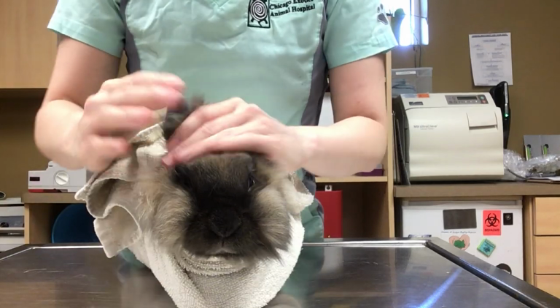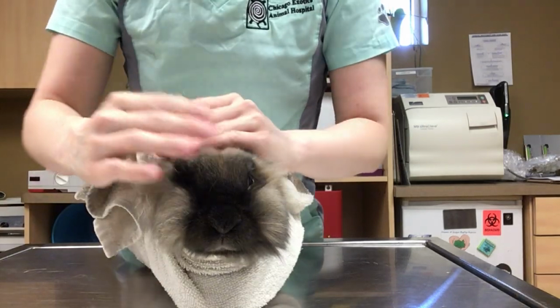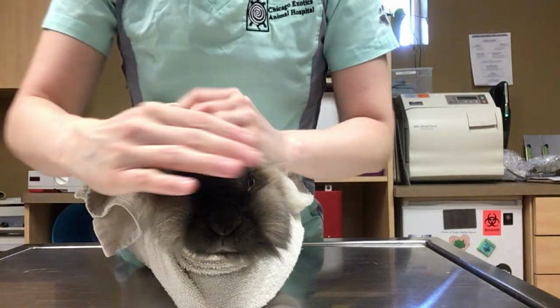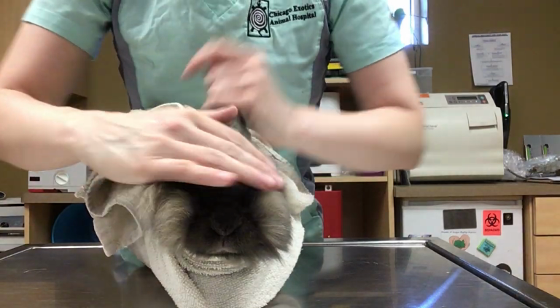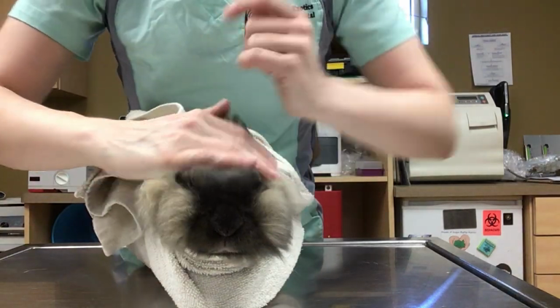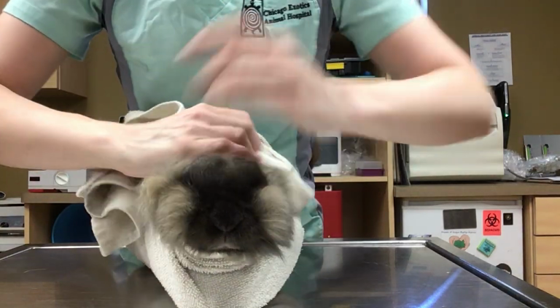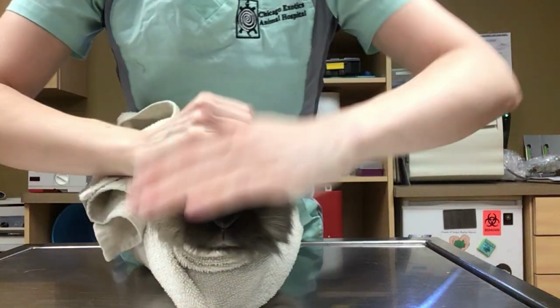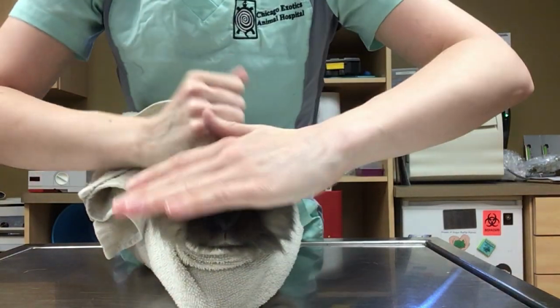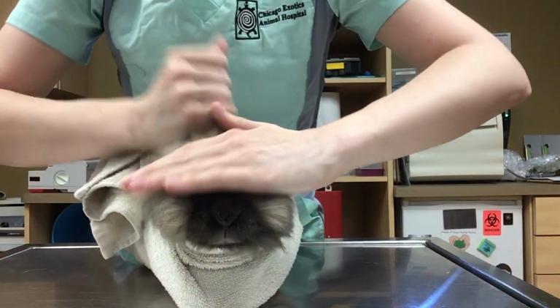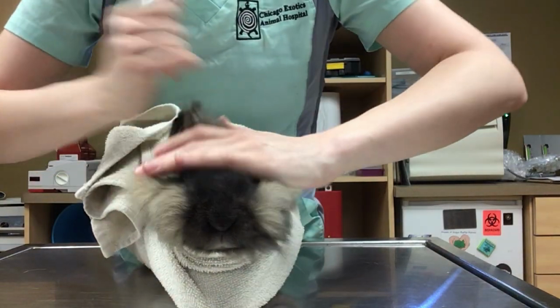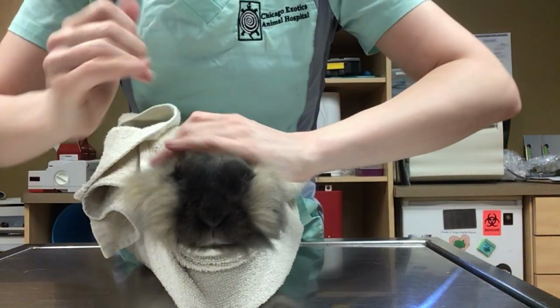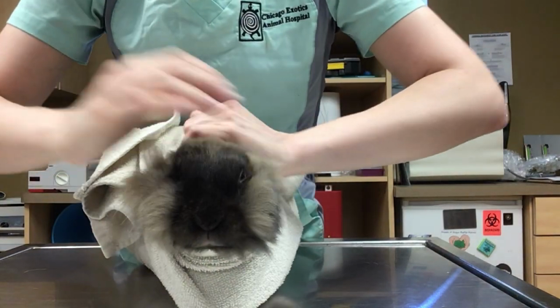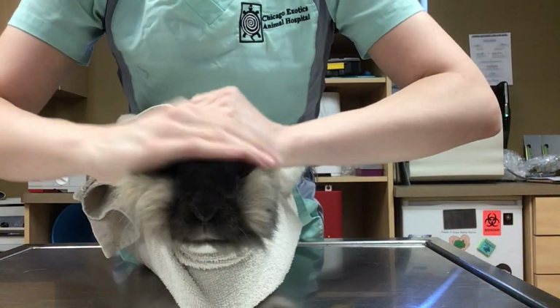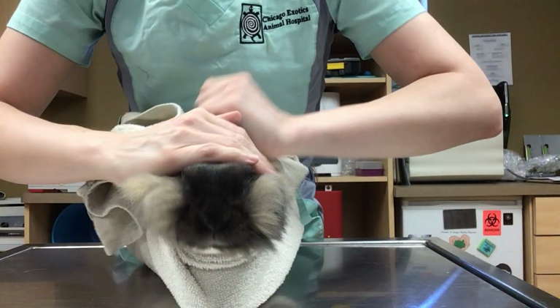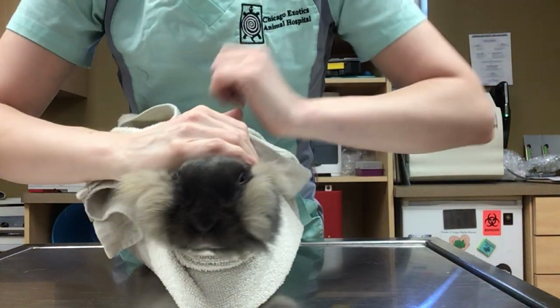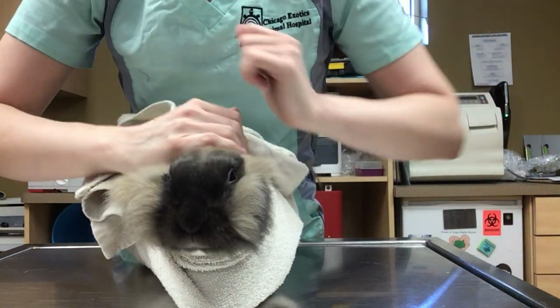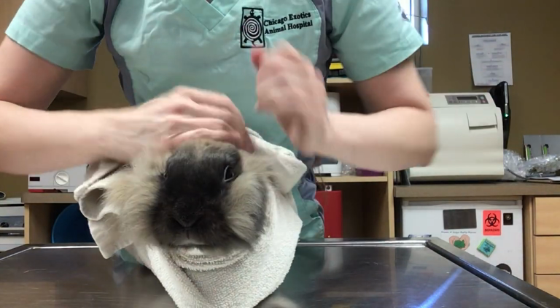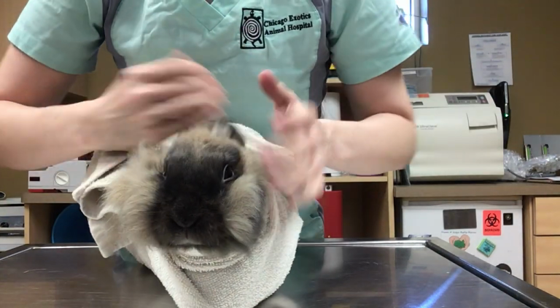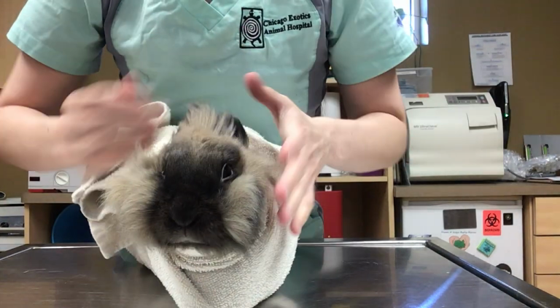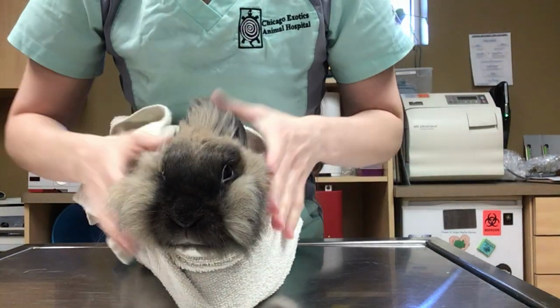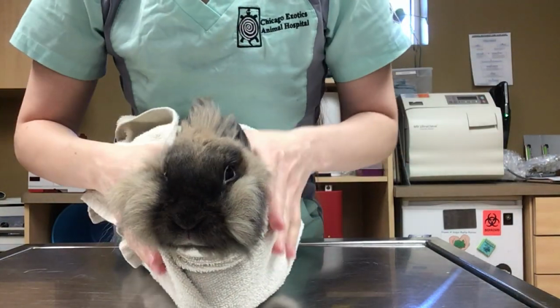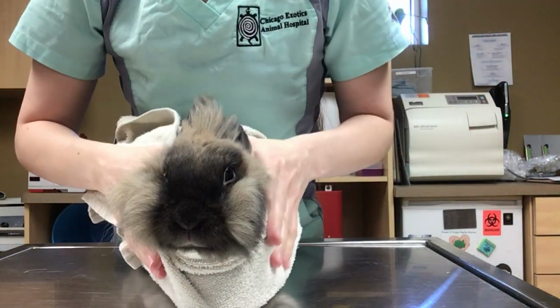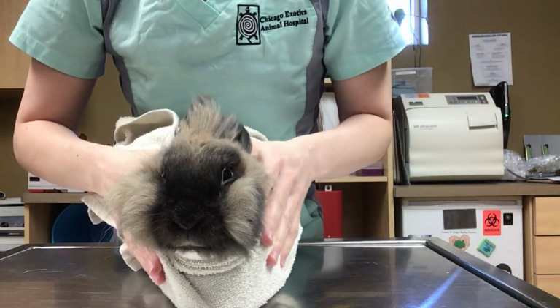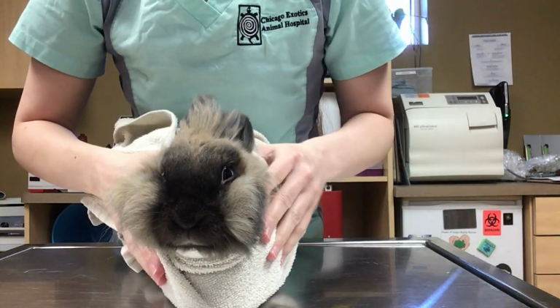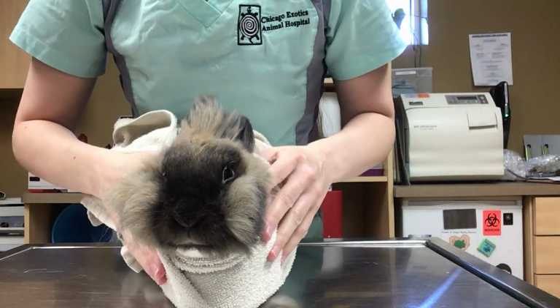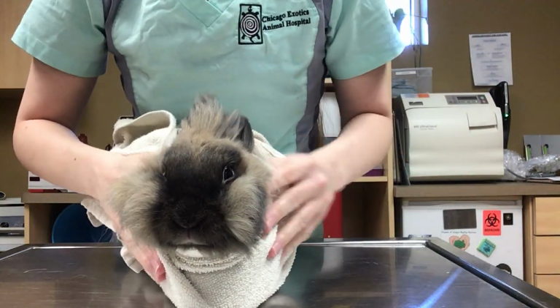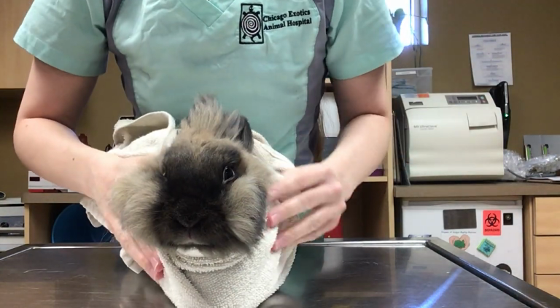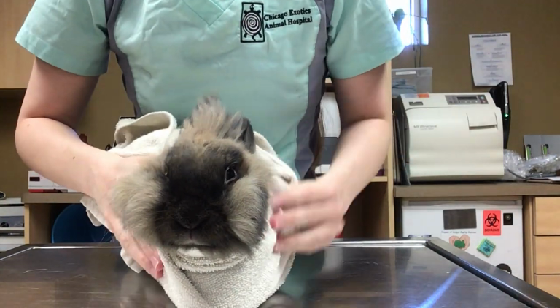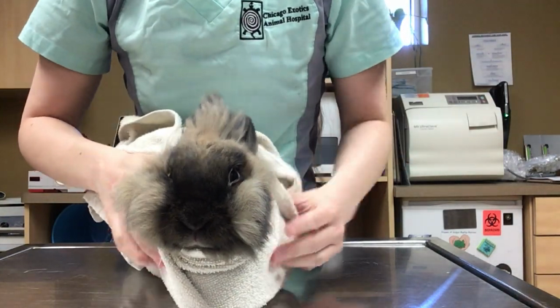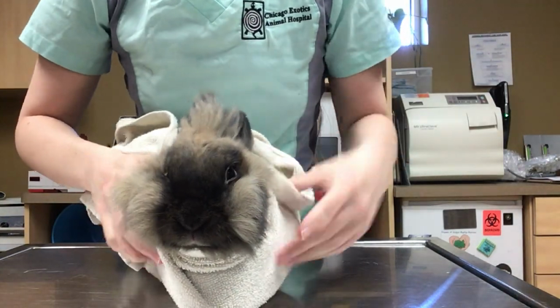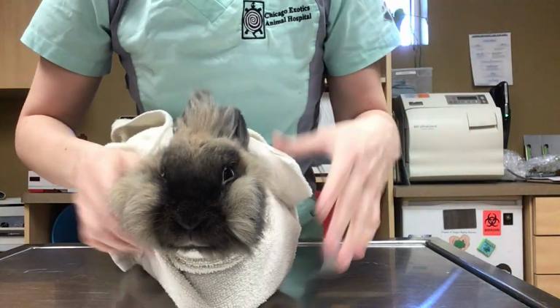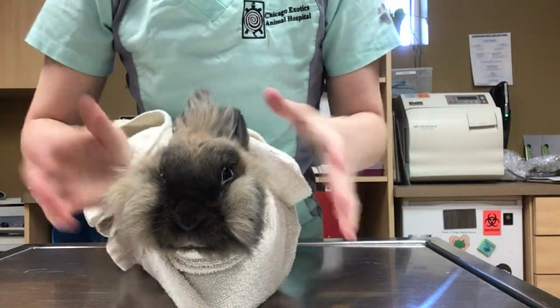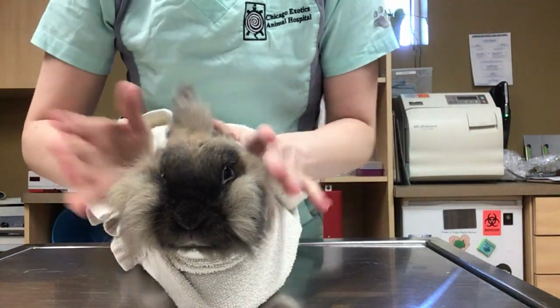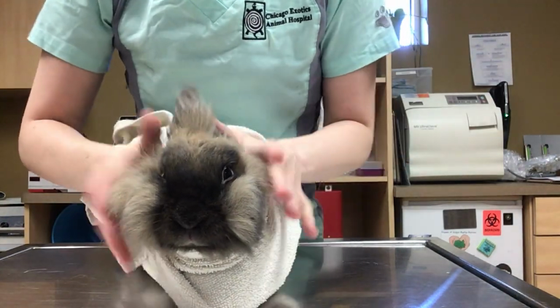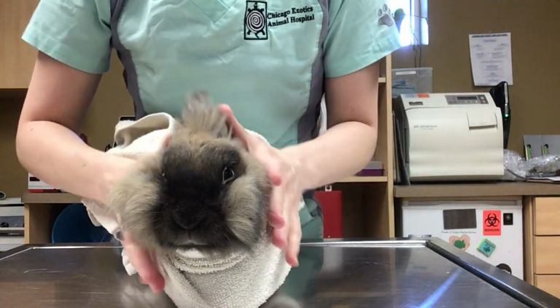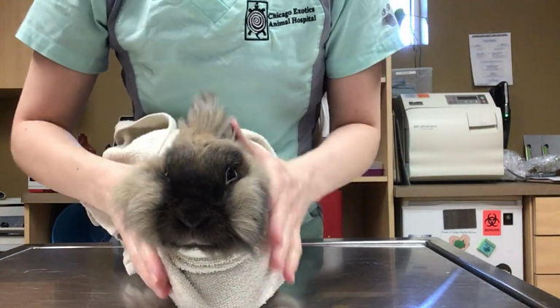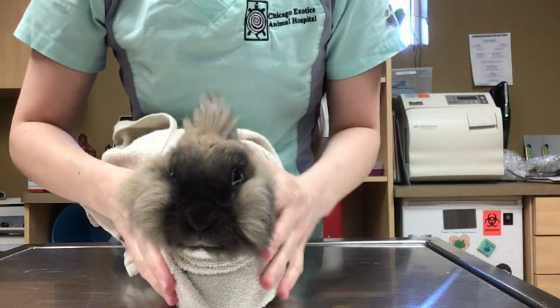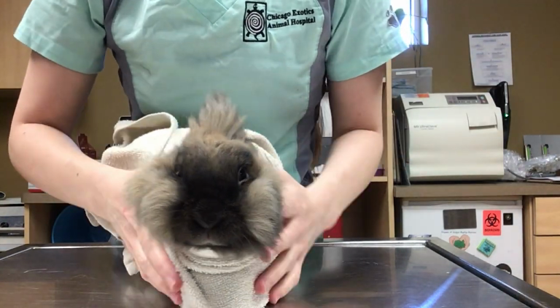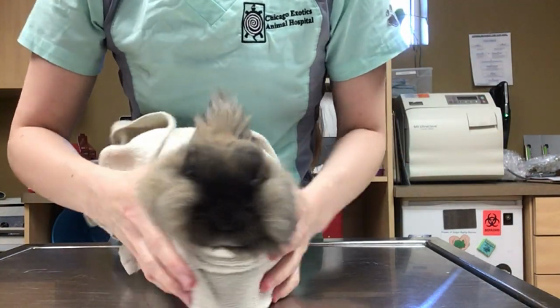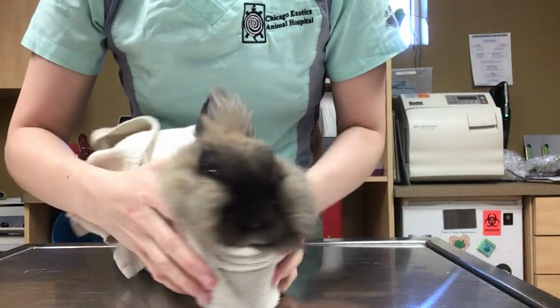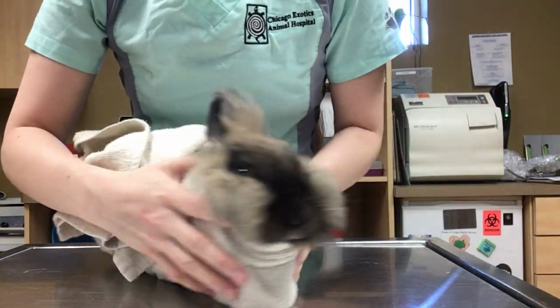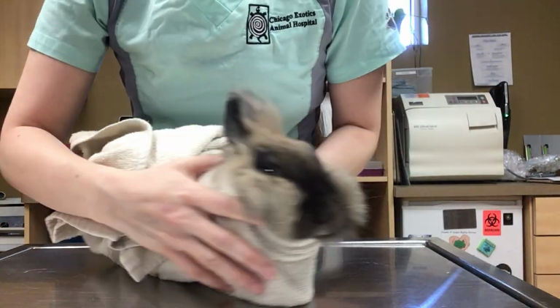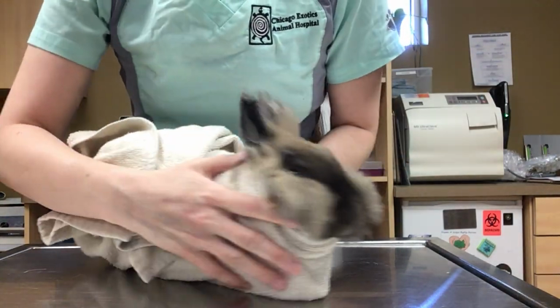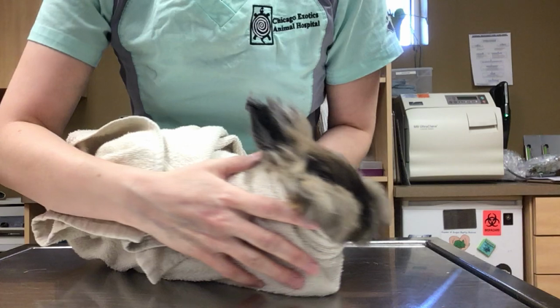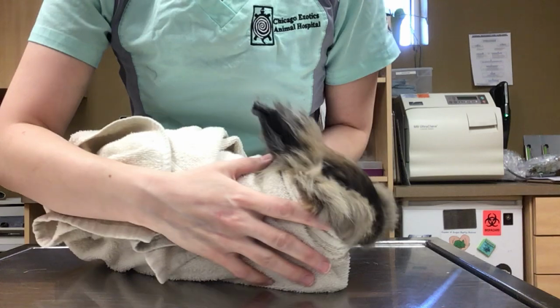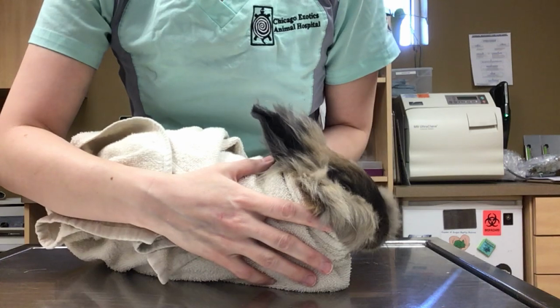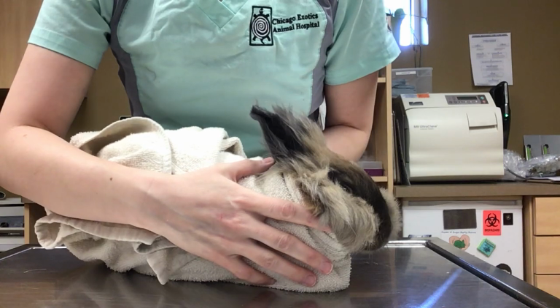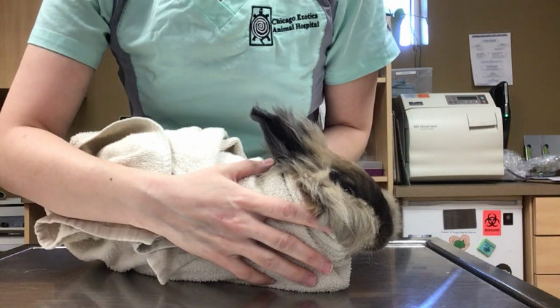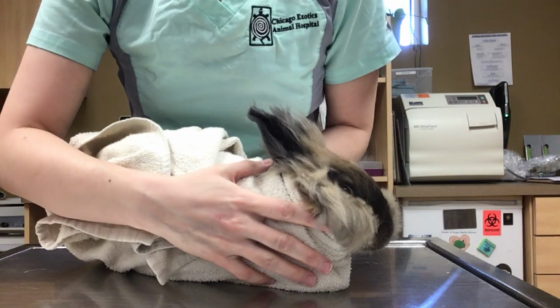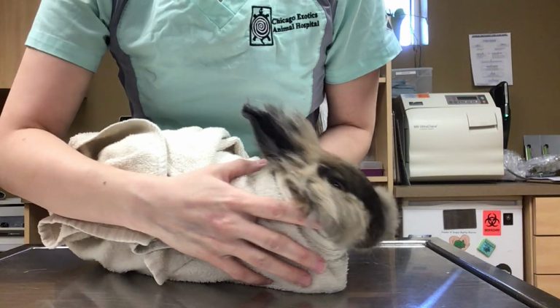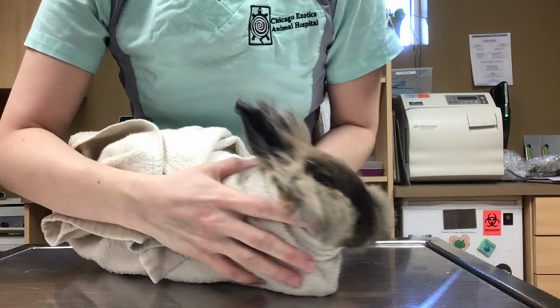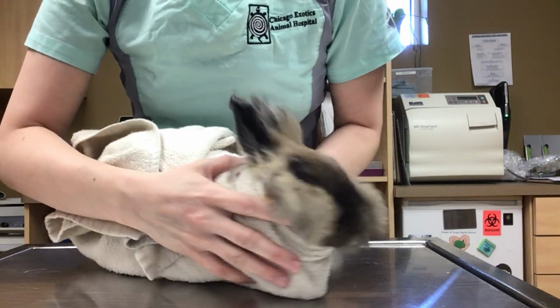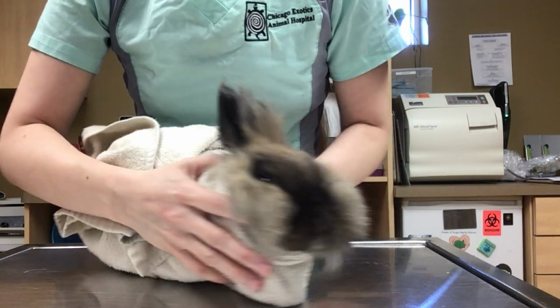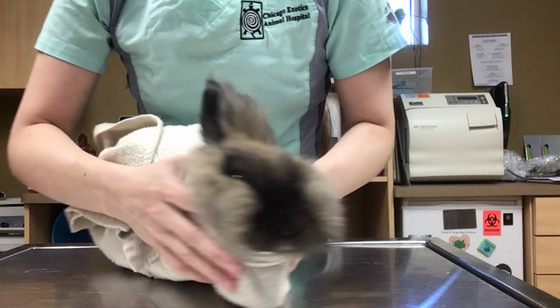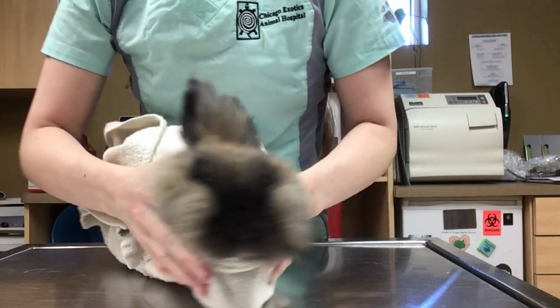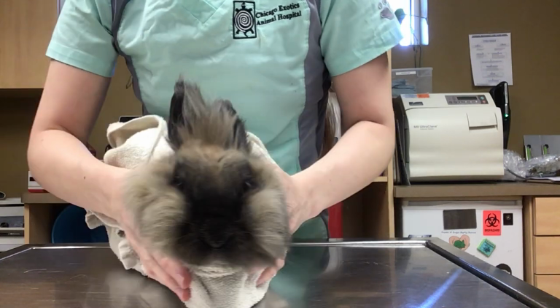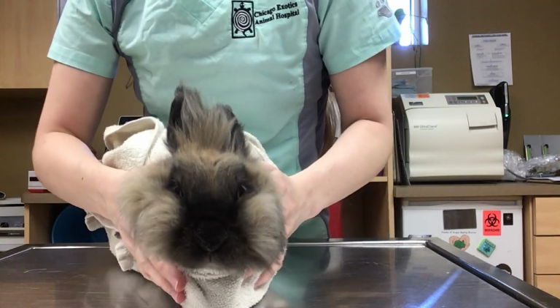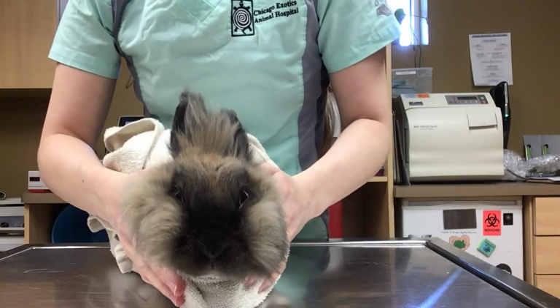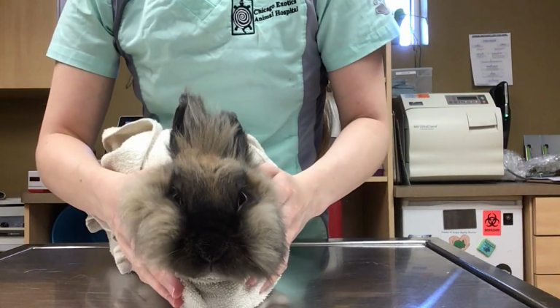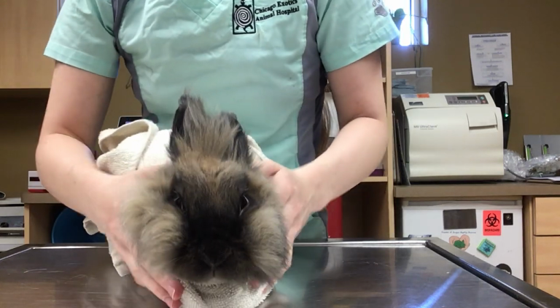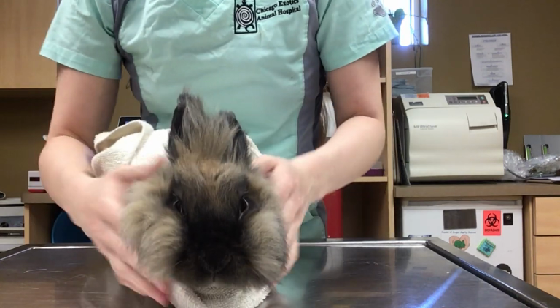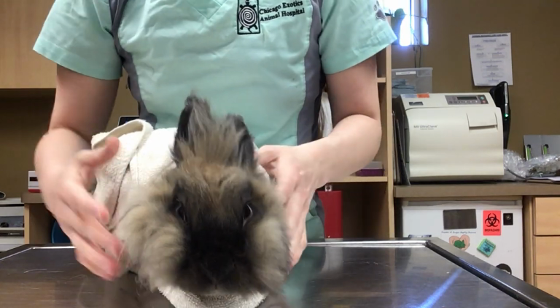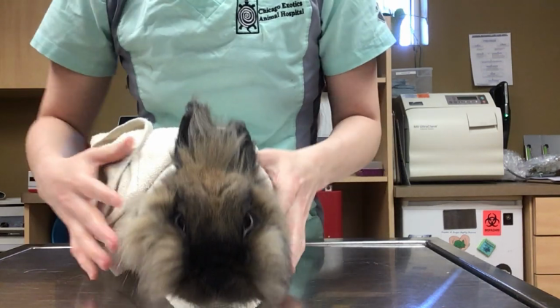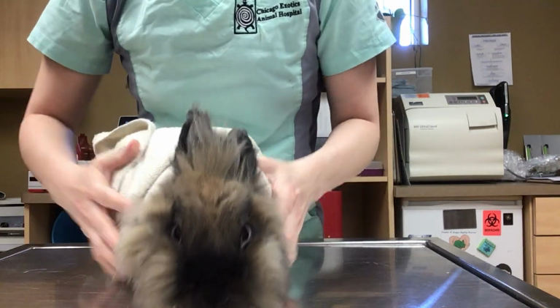Alright, I'm going to show you how to do a bunny ear cleaning. As you can see, I've got my bunny all wrapped up in the bunny burrito.